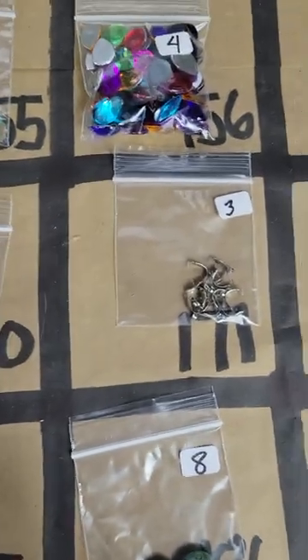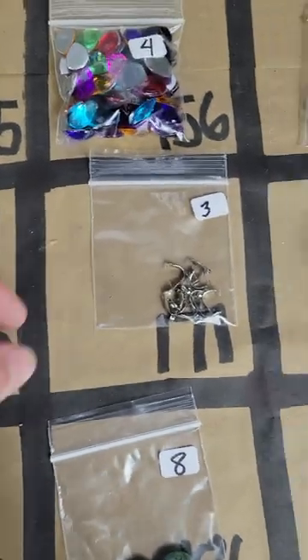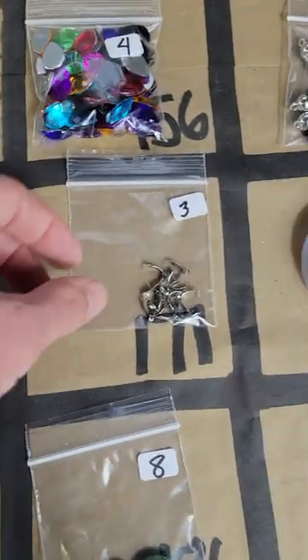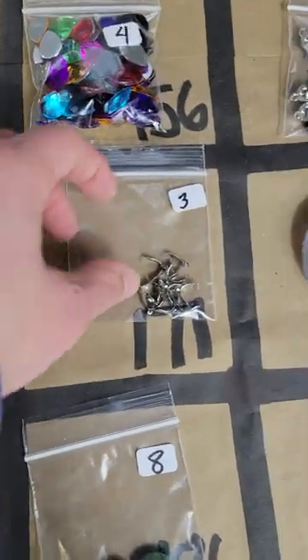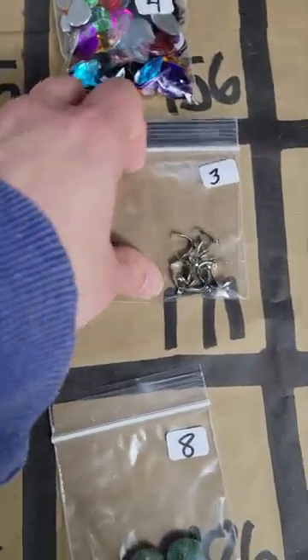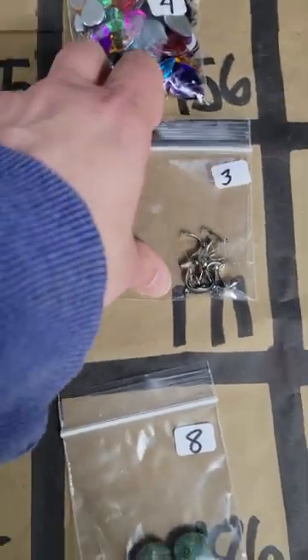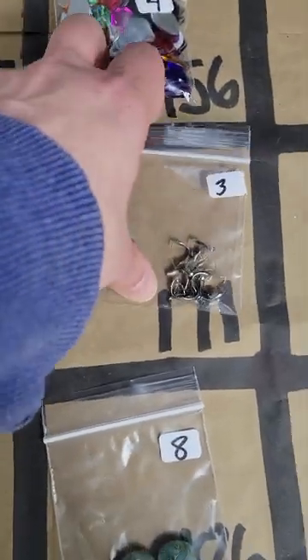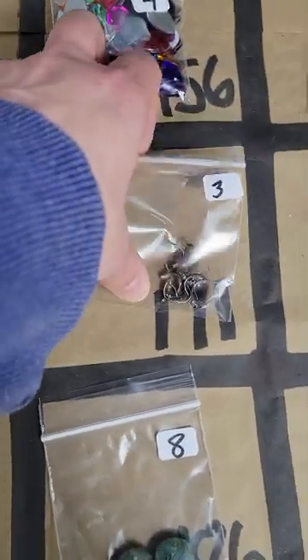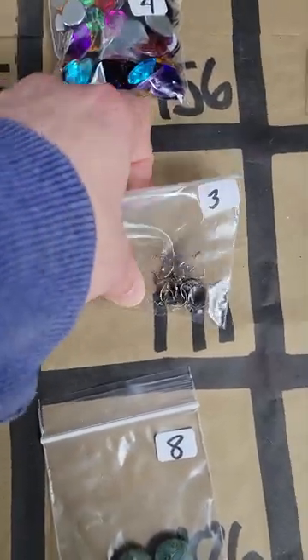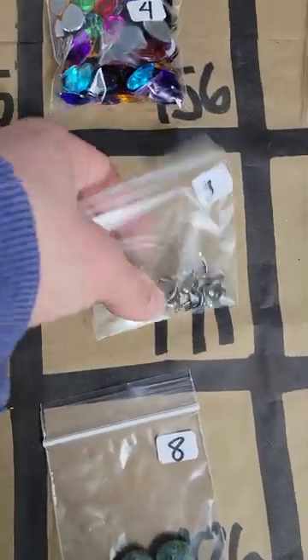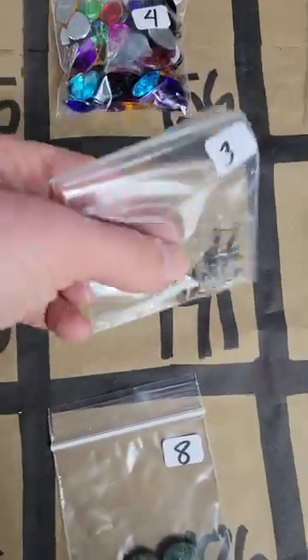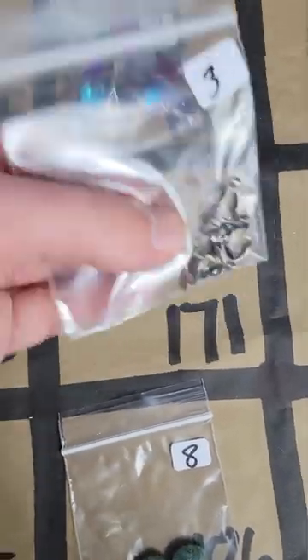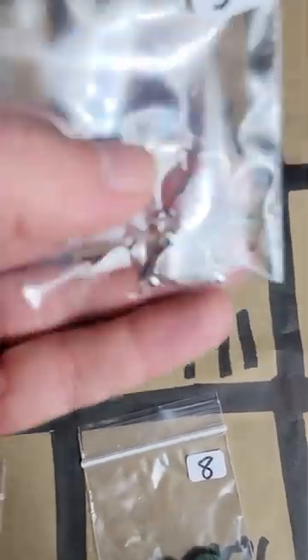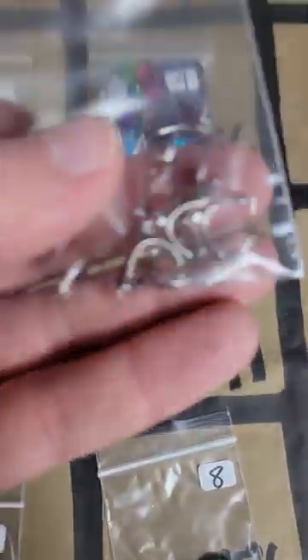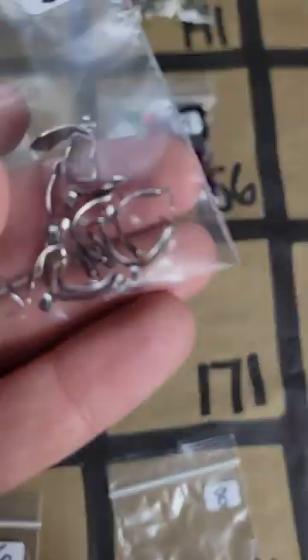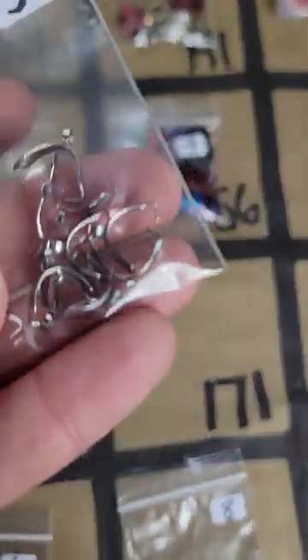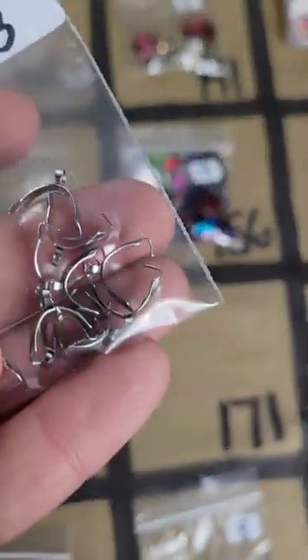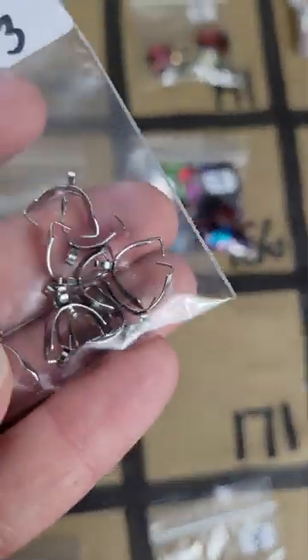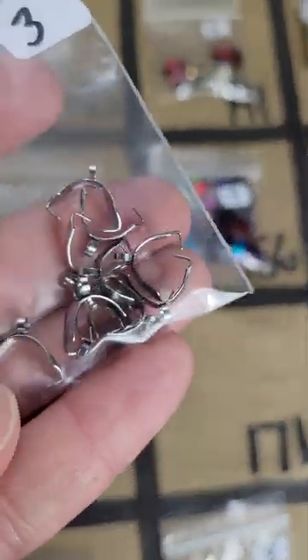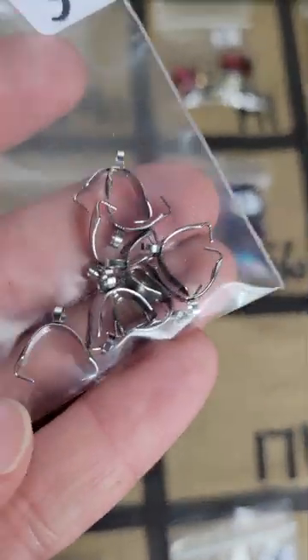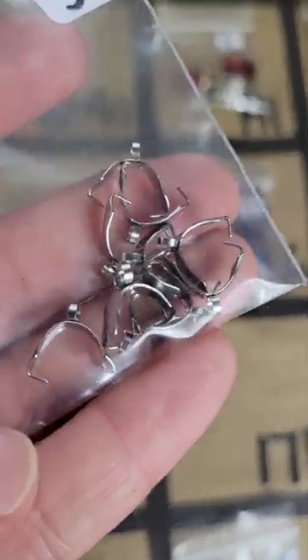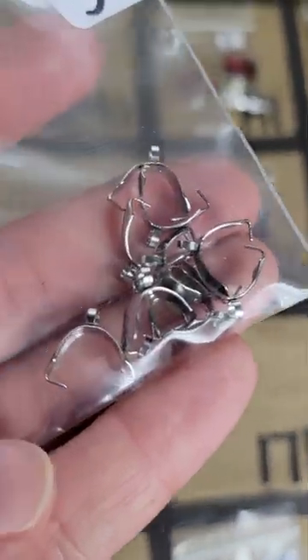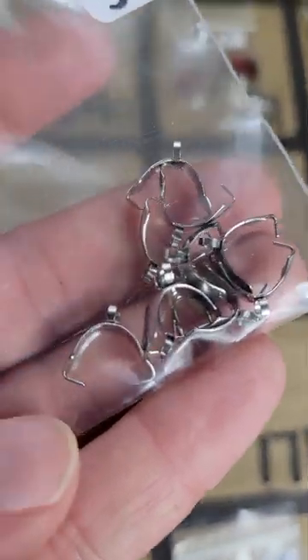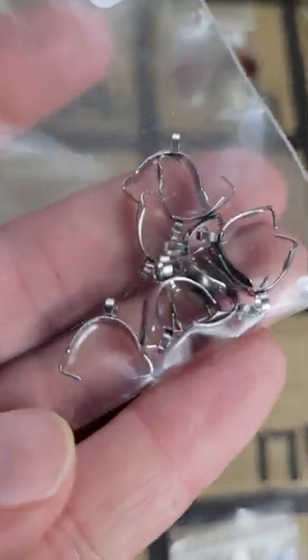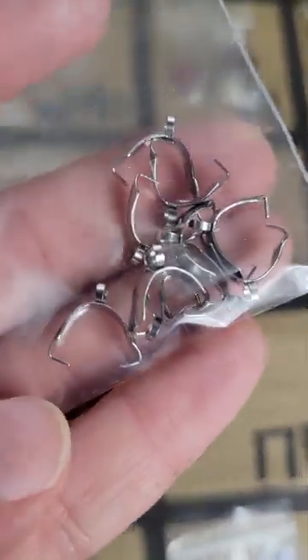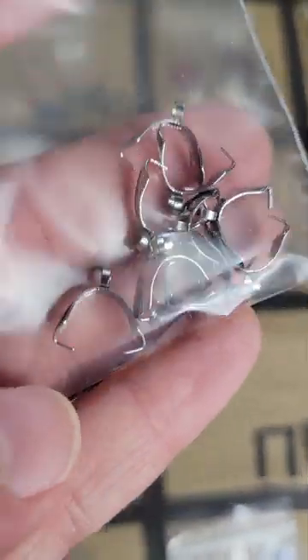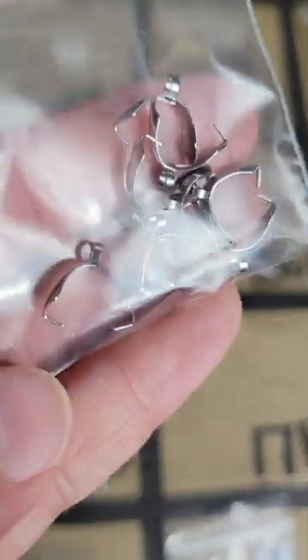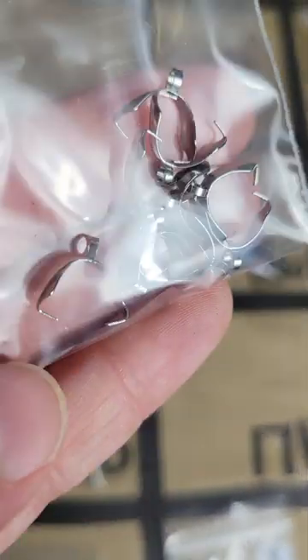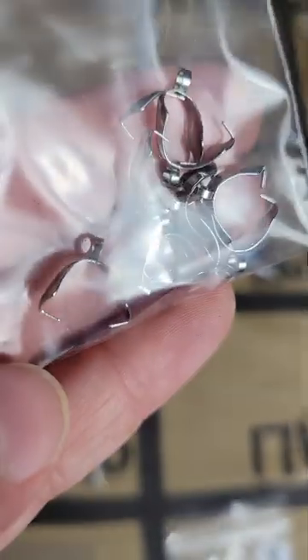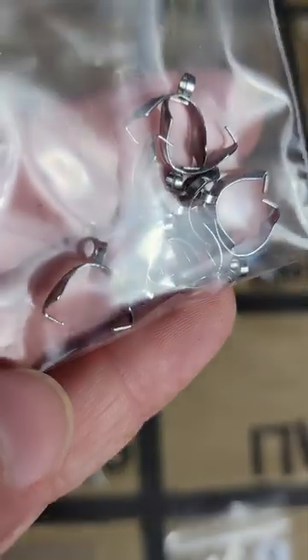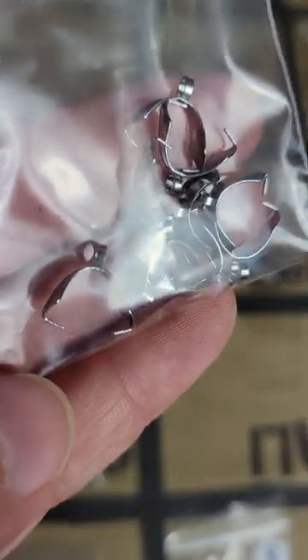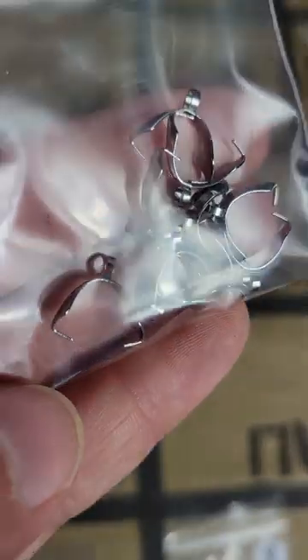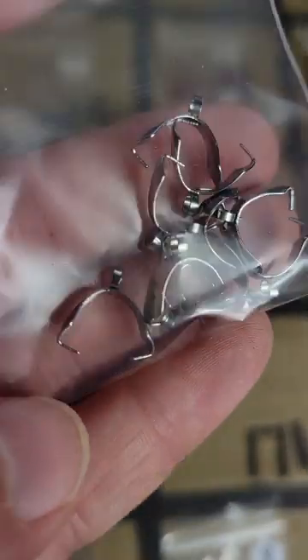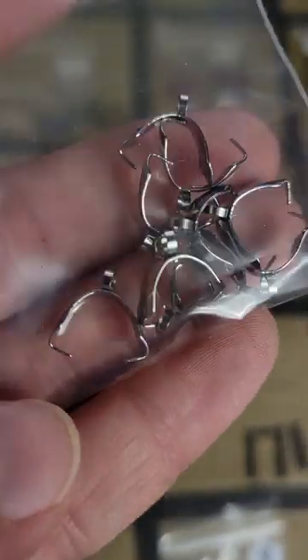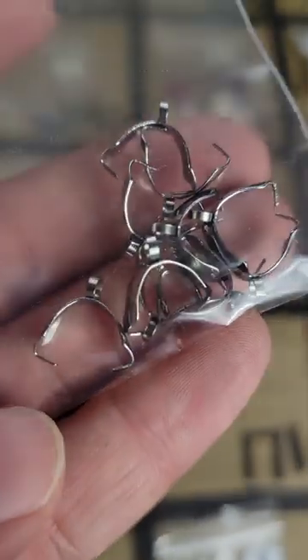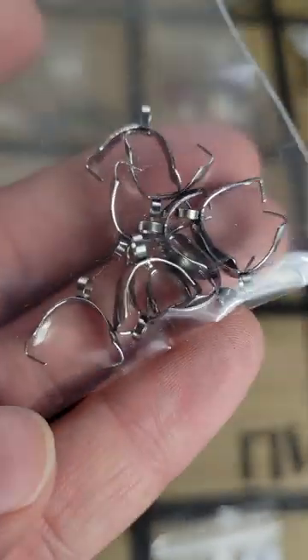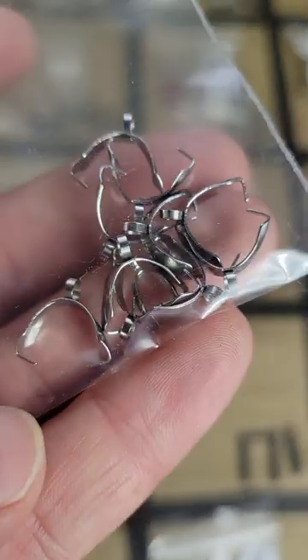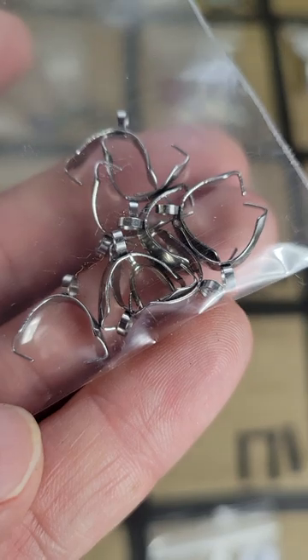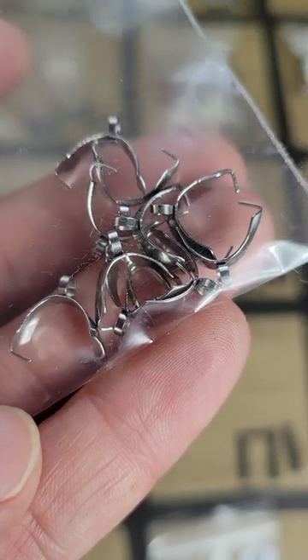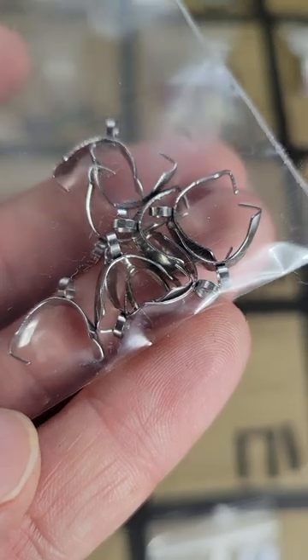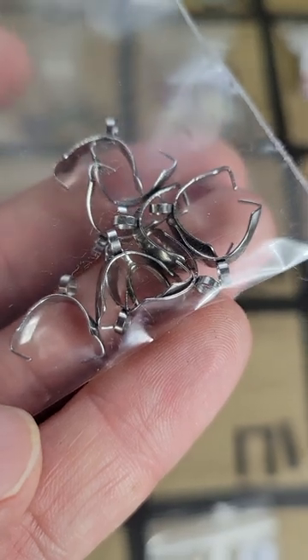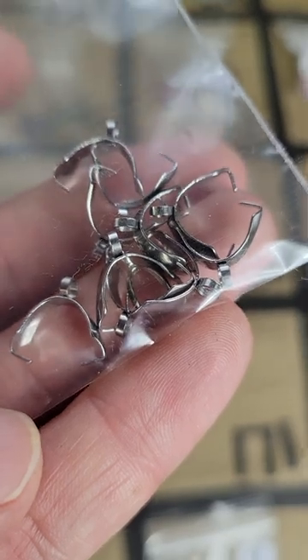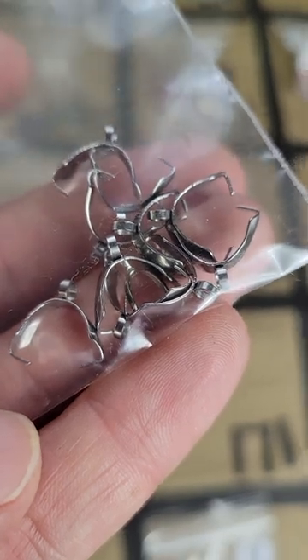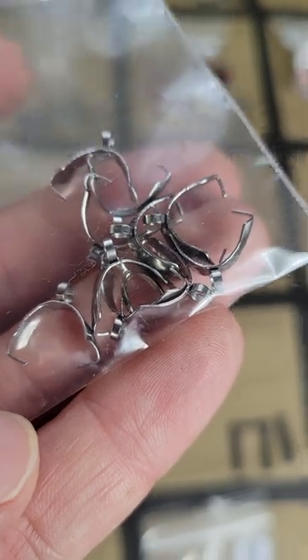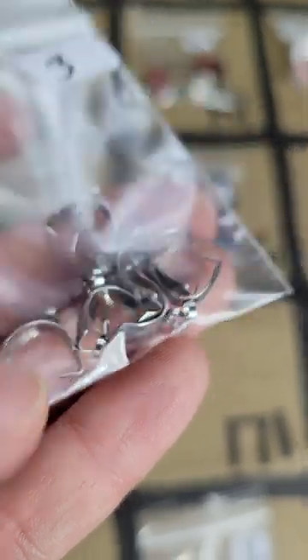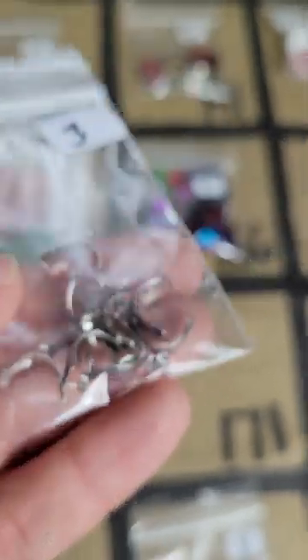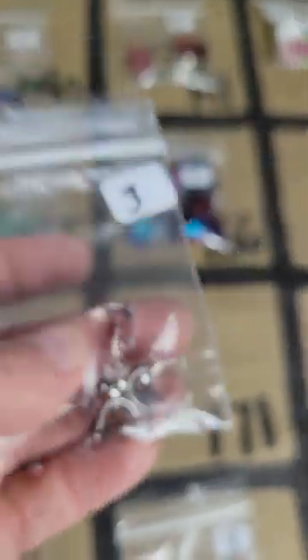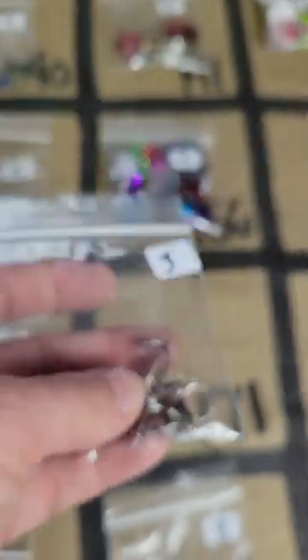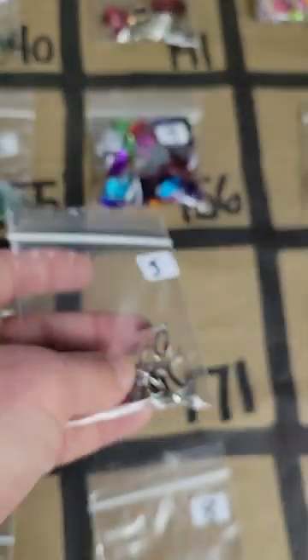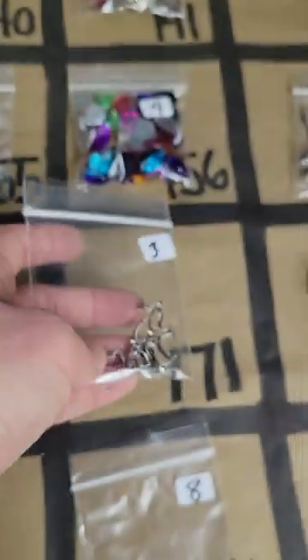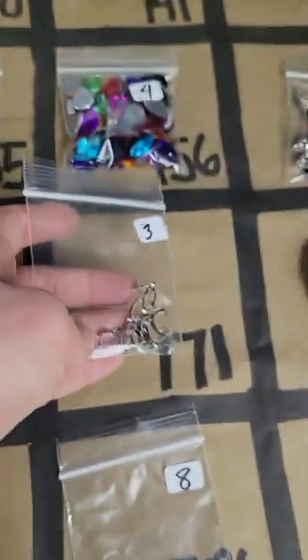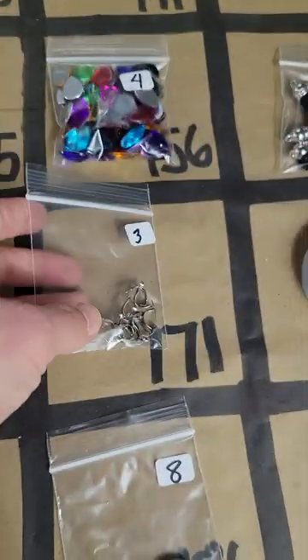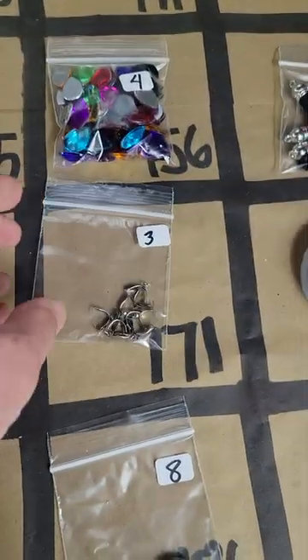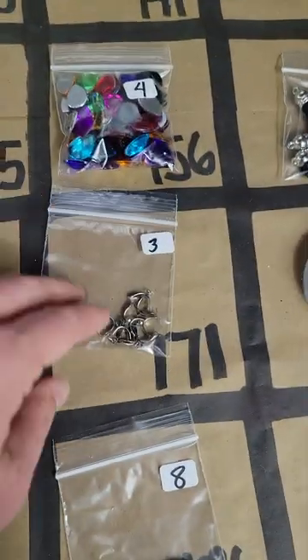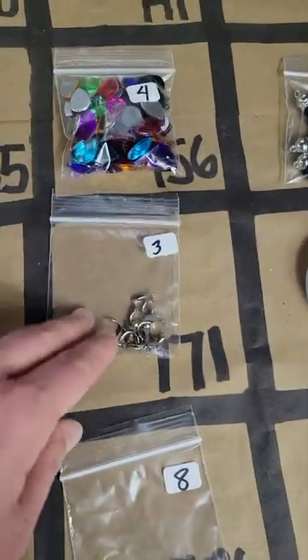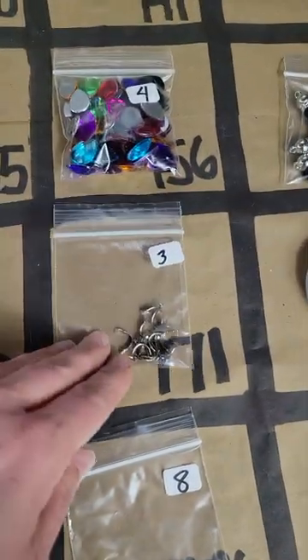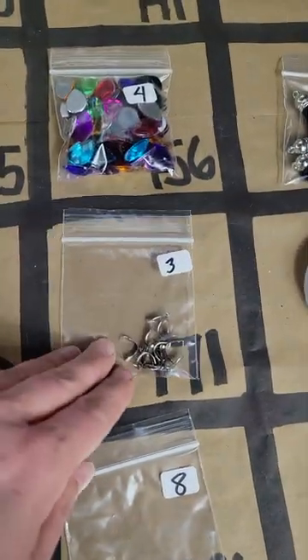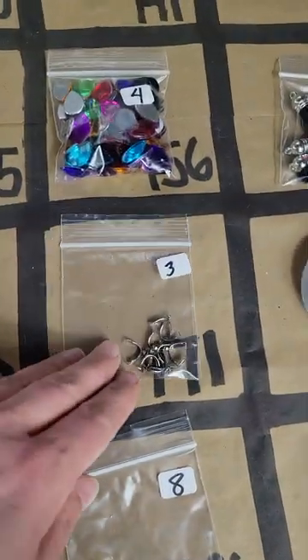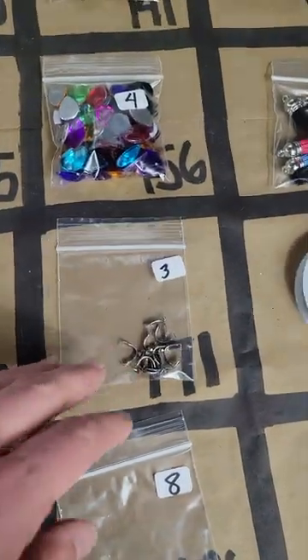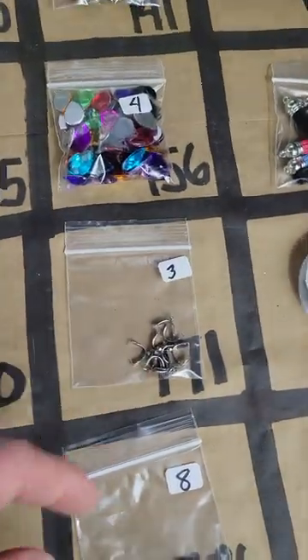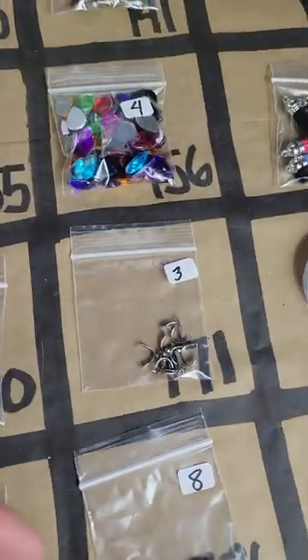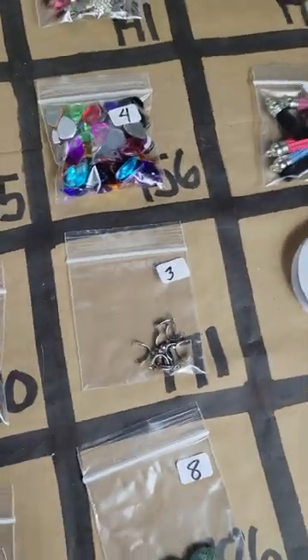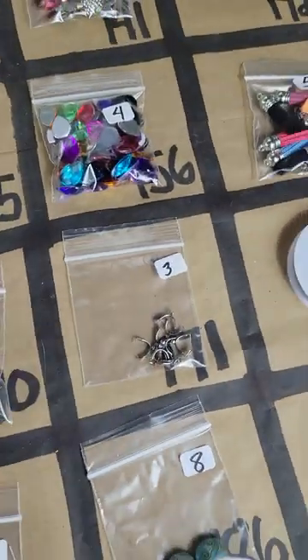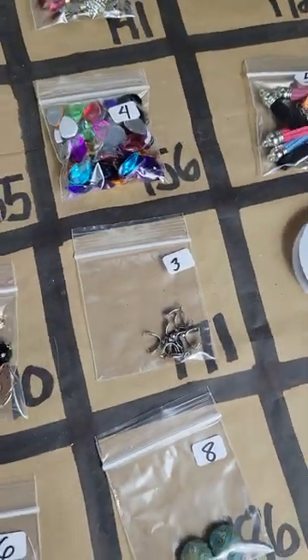Number 171: three dollars — you can make a pendant out of that.